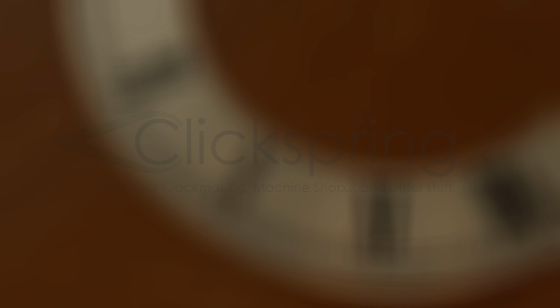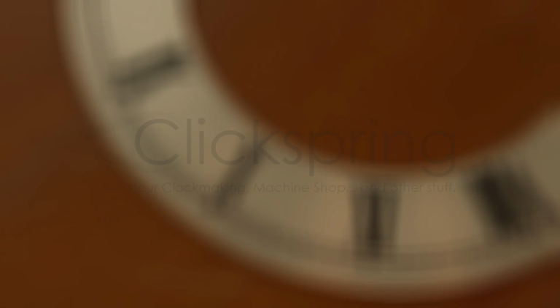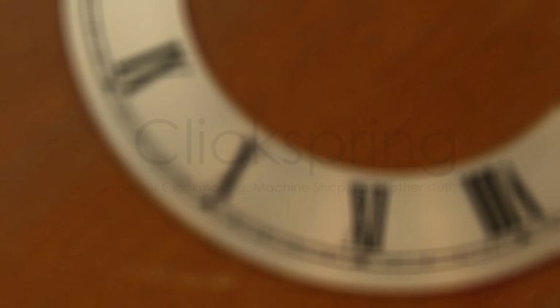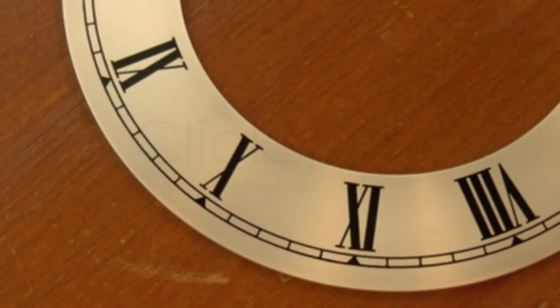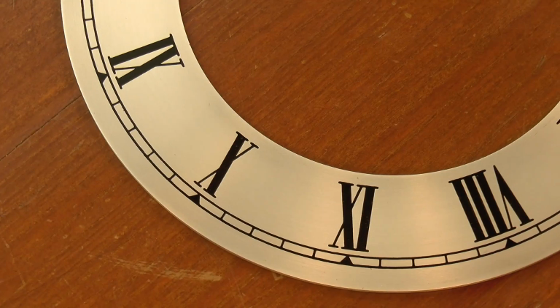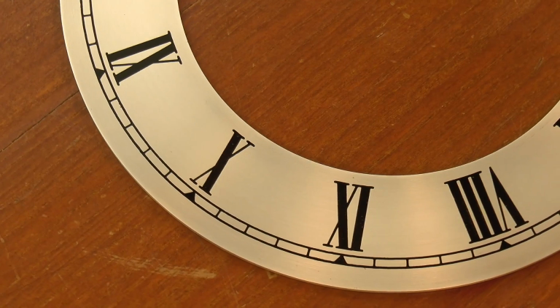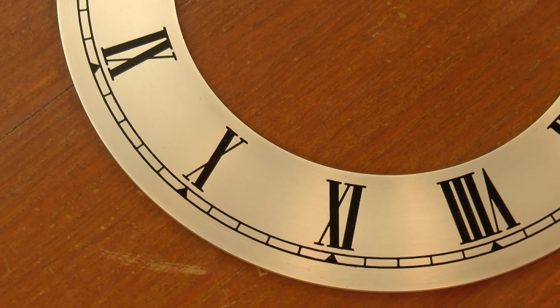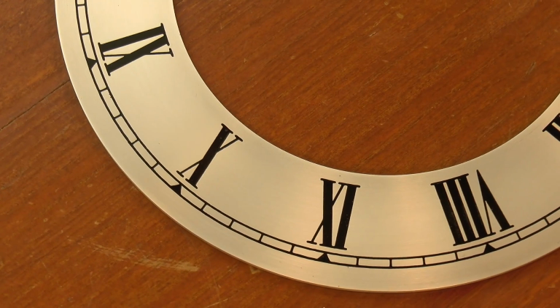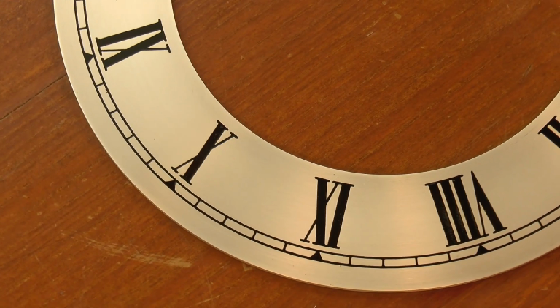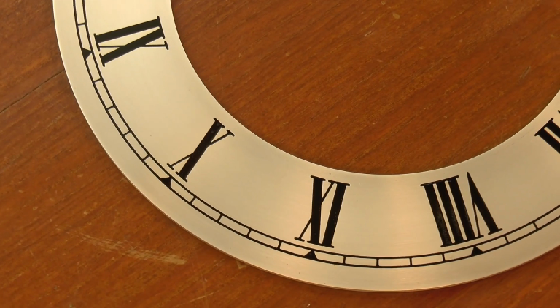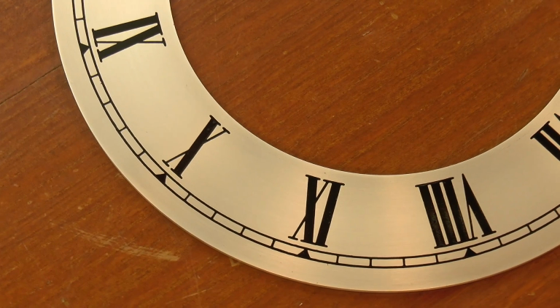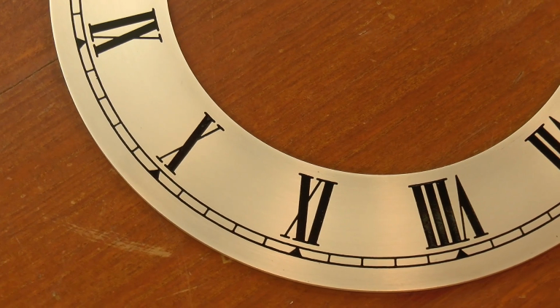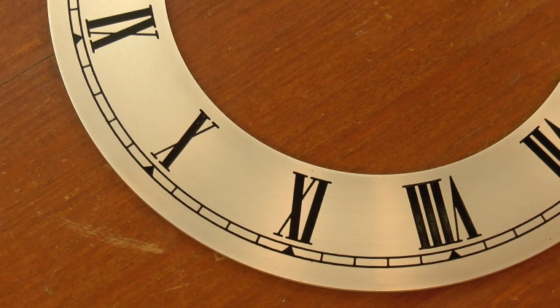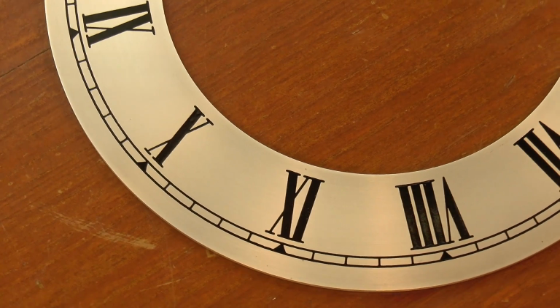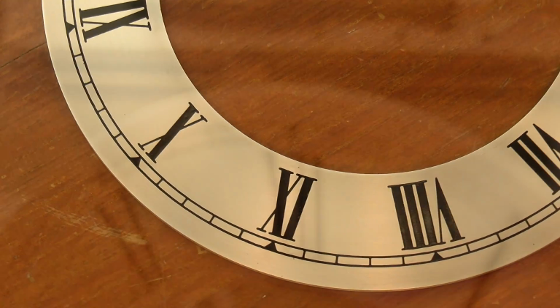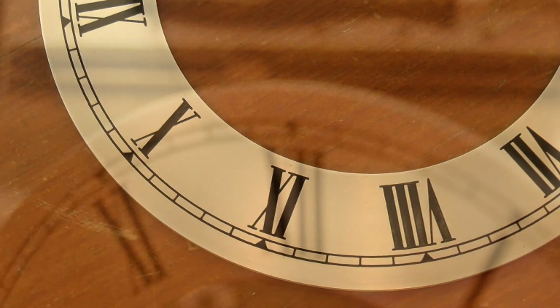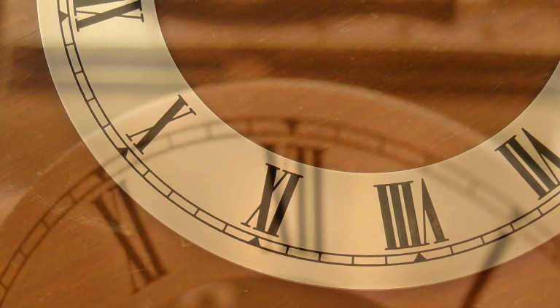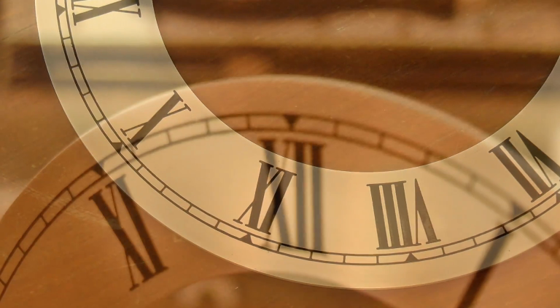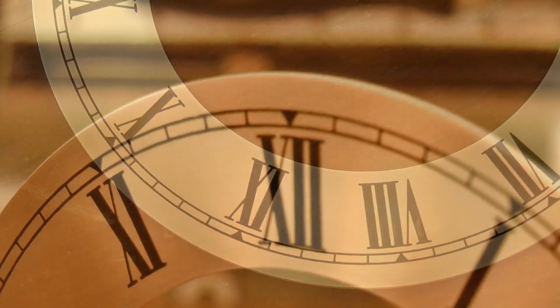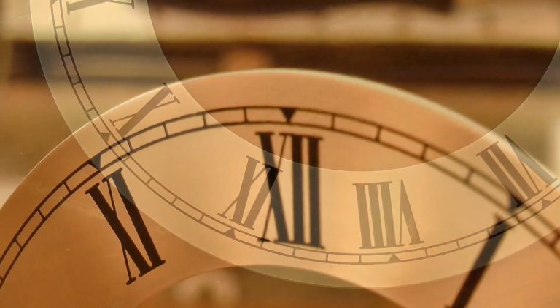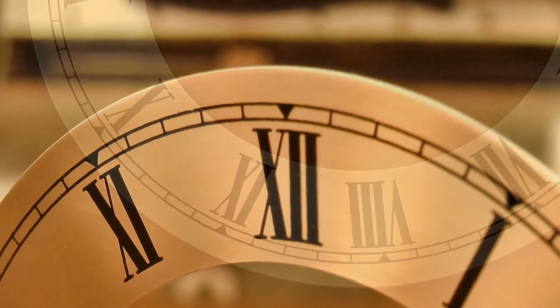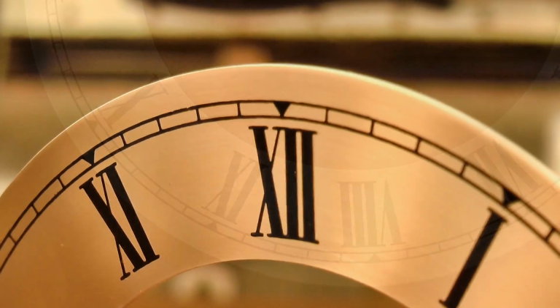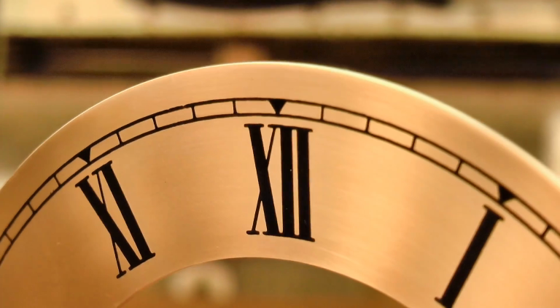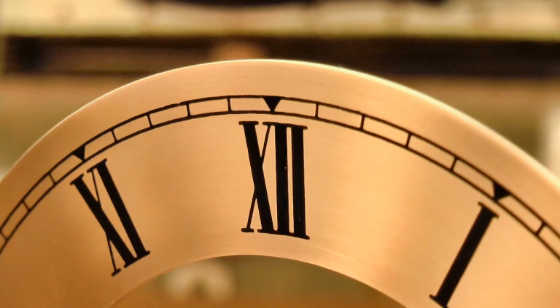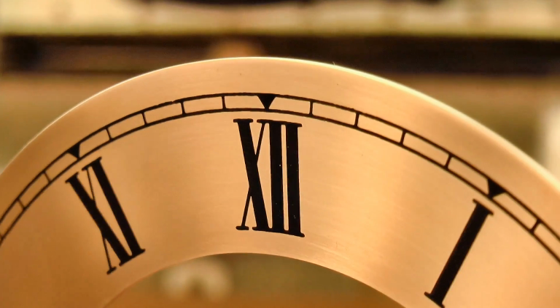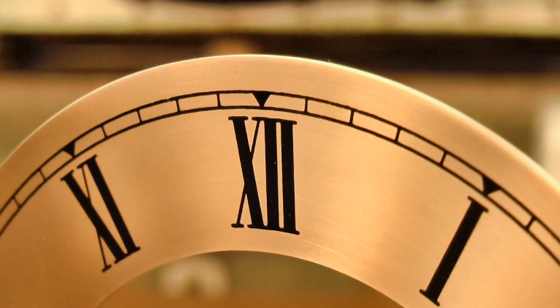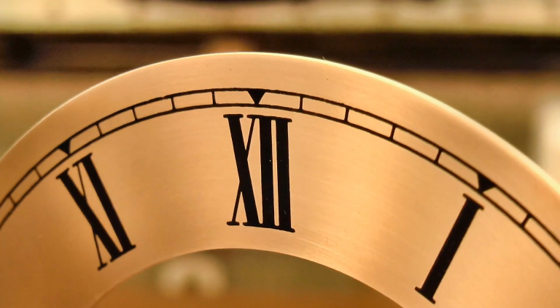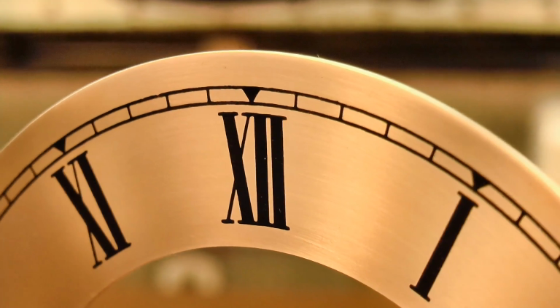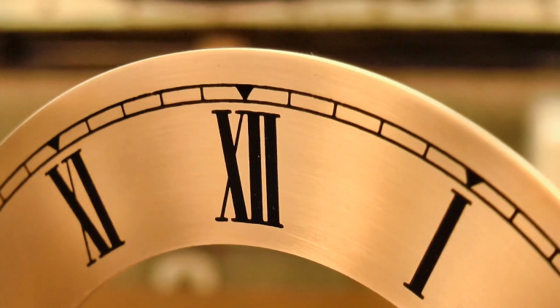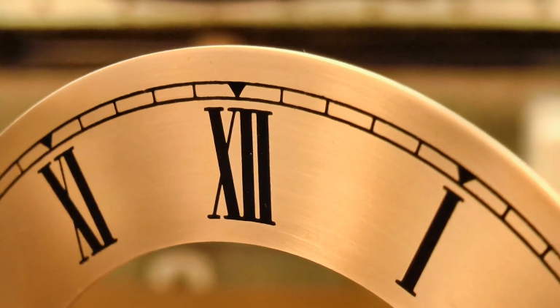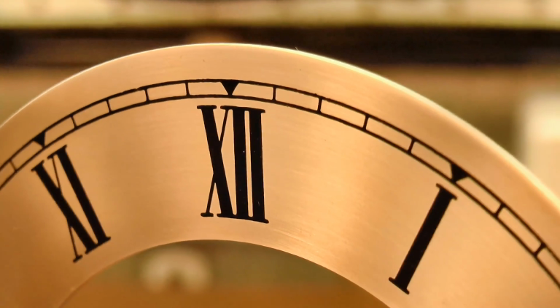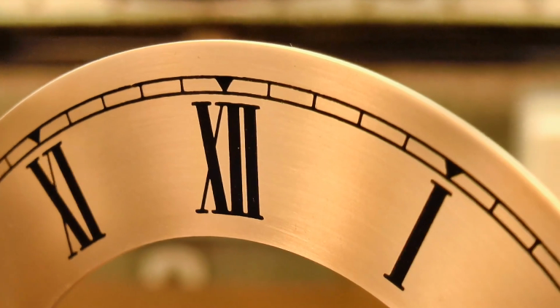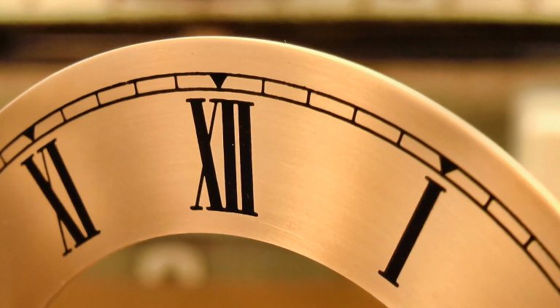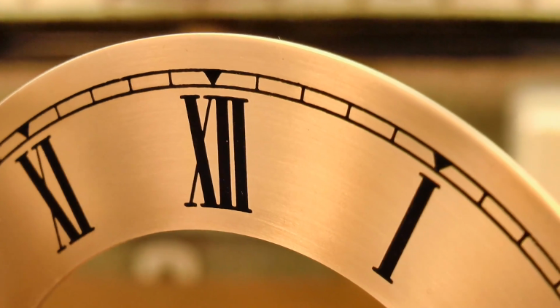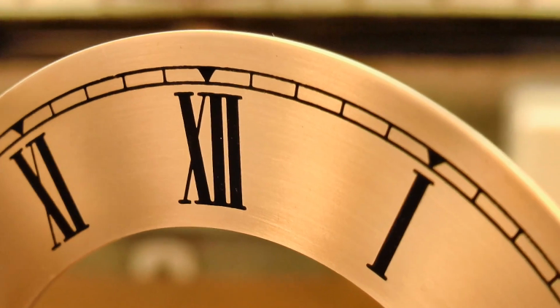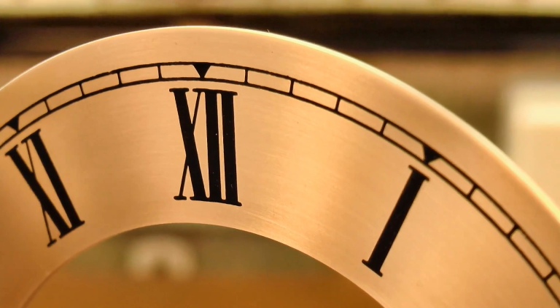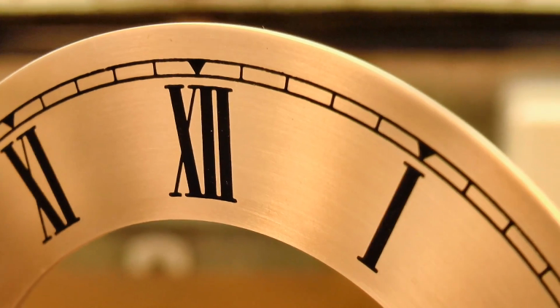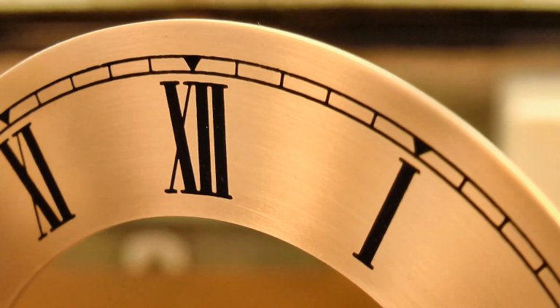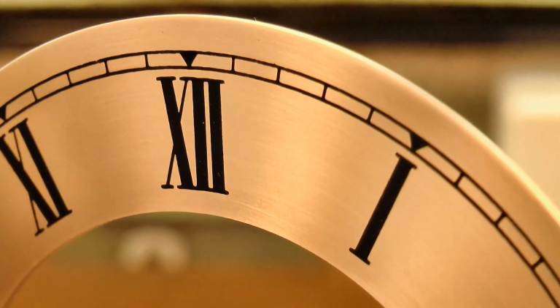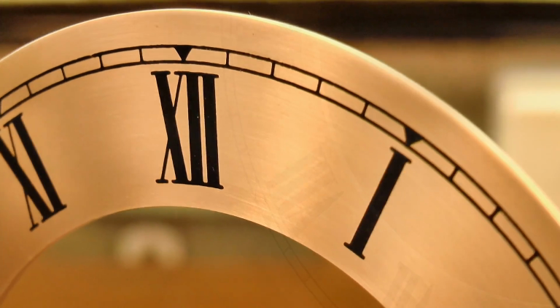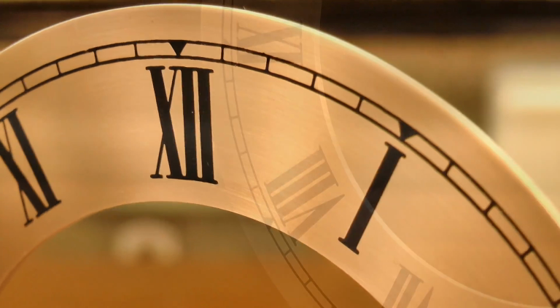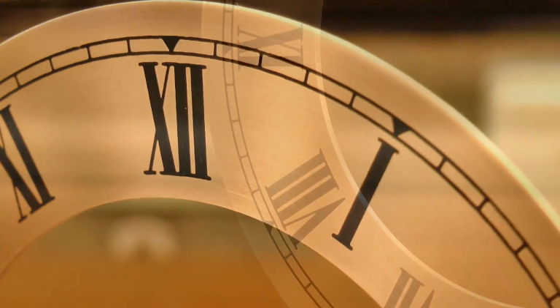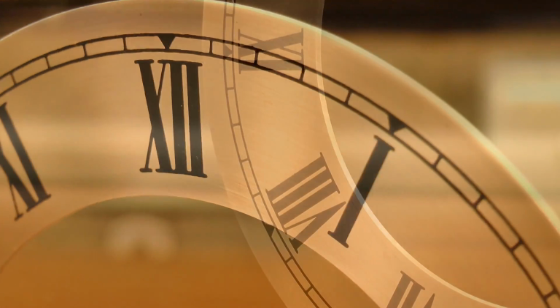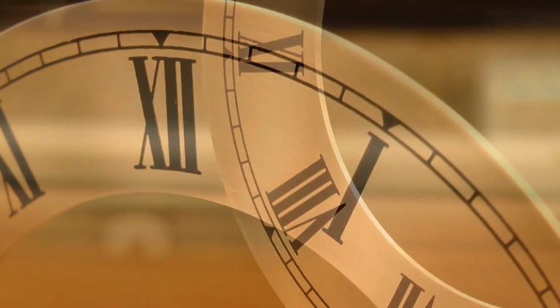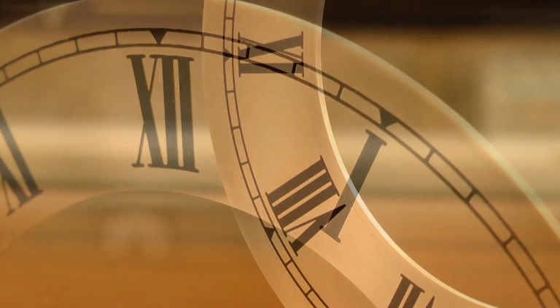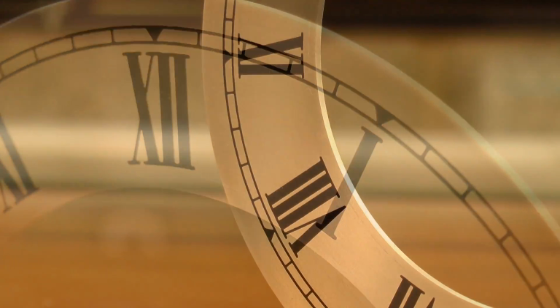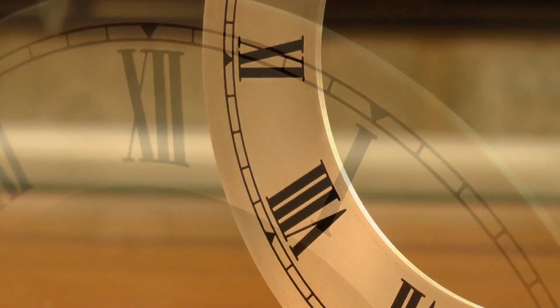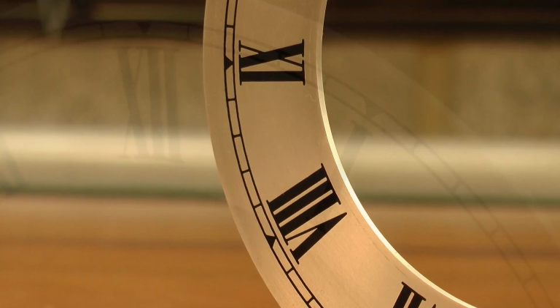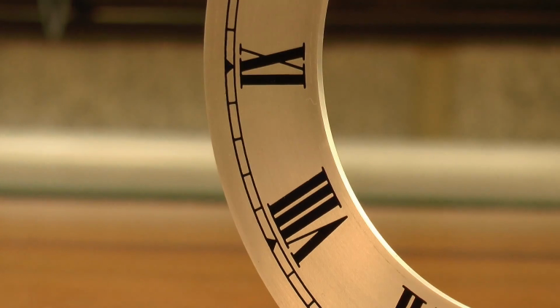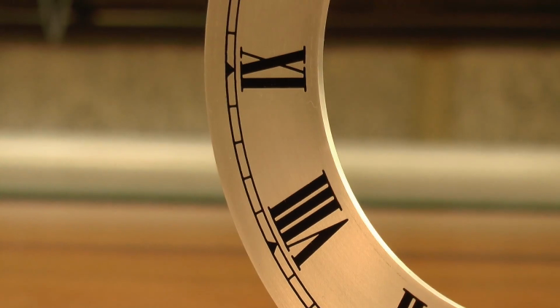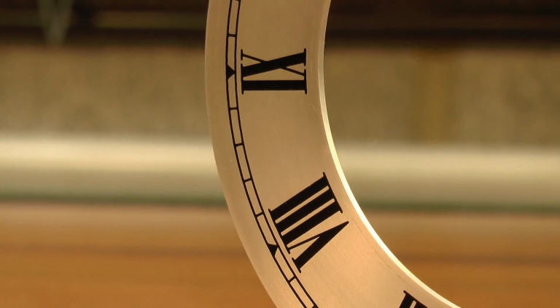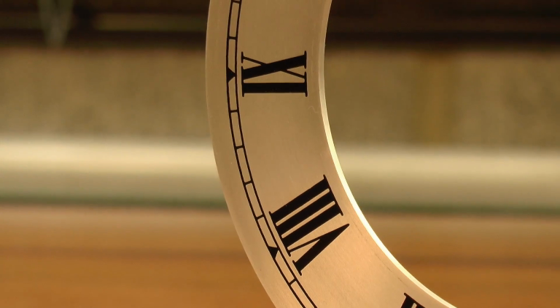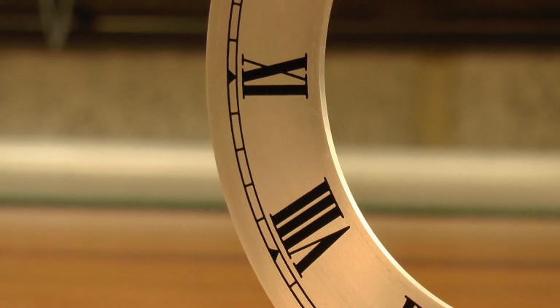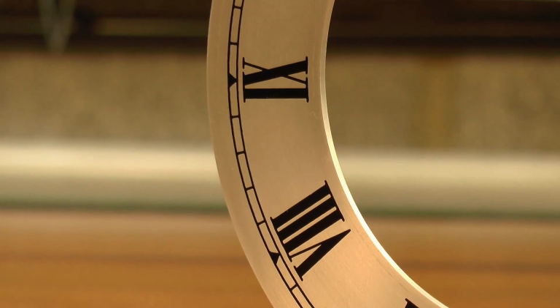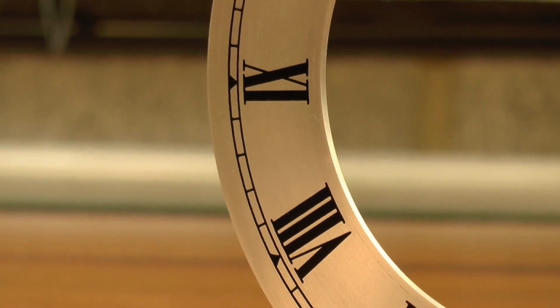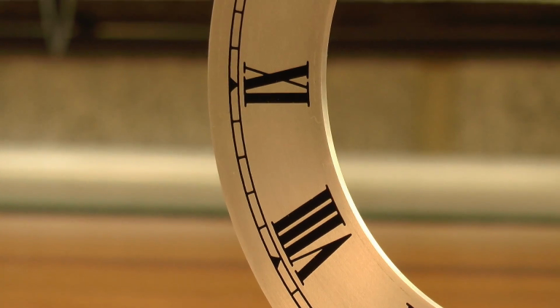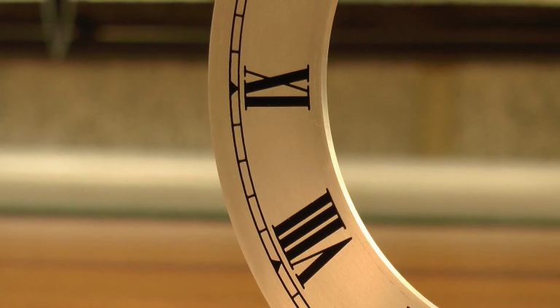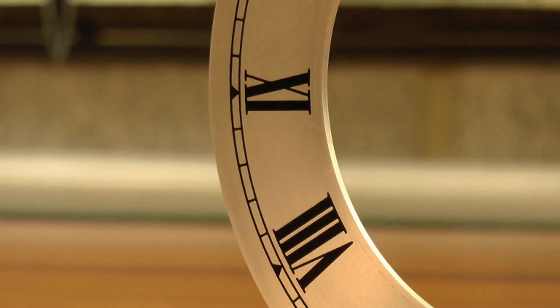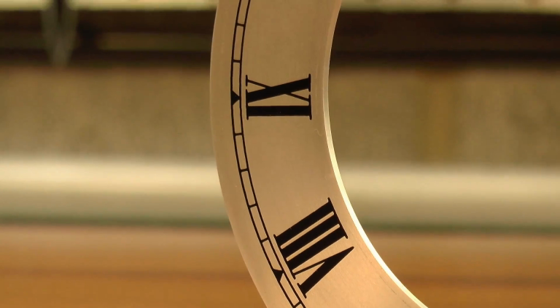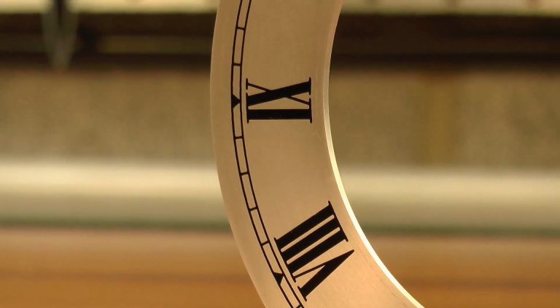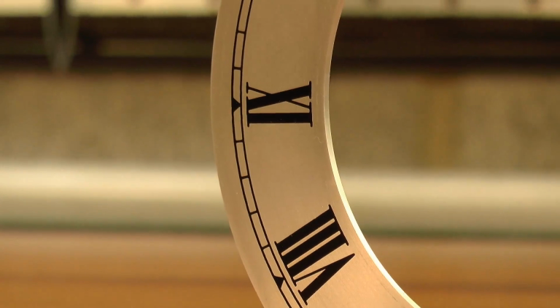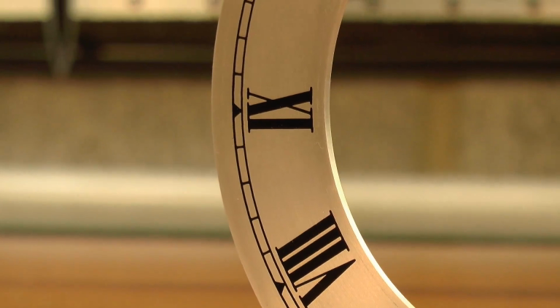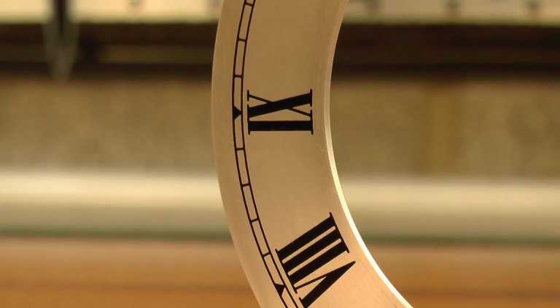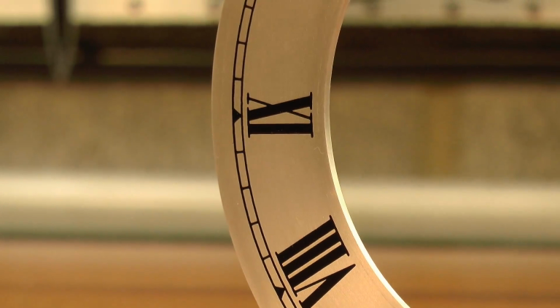G'day, Chris here, and welcome back to Clickspring. In this video, I complete what will be one of the most viewed parts of the clock, the chapter ring.